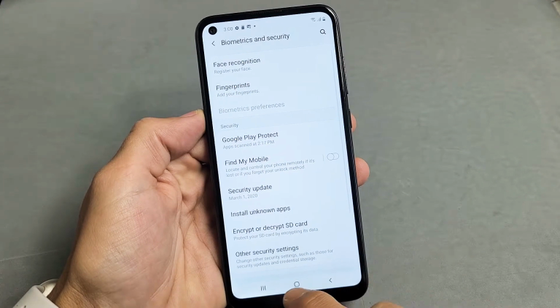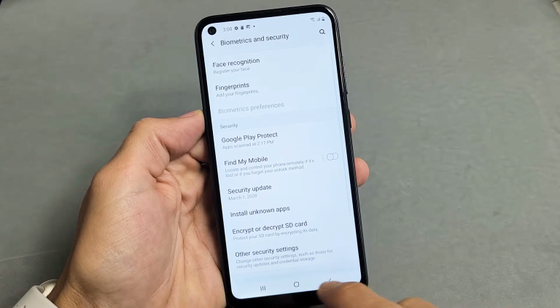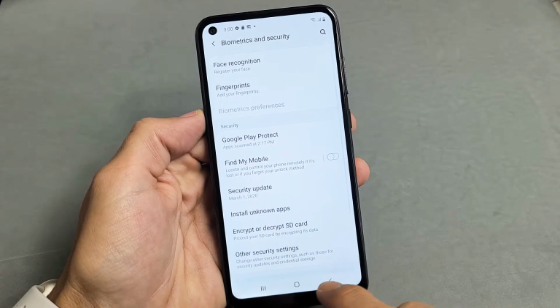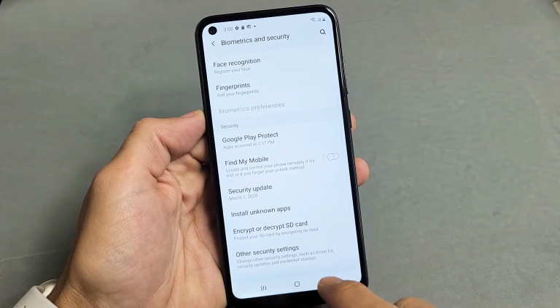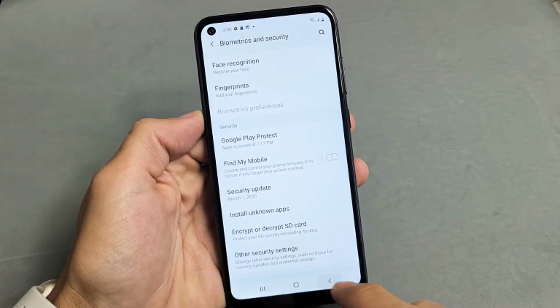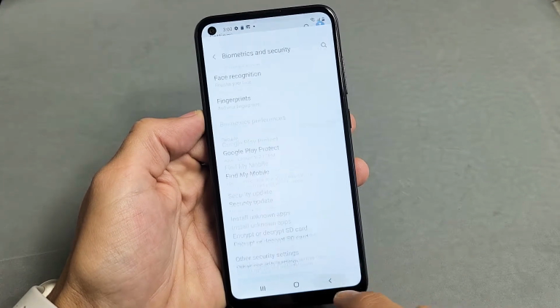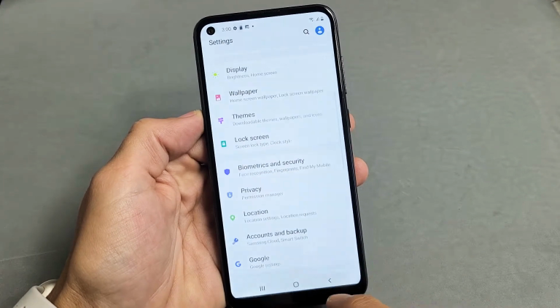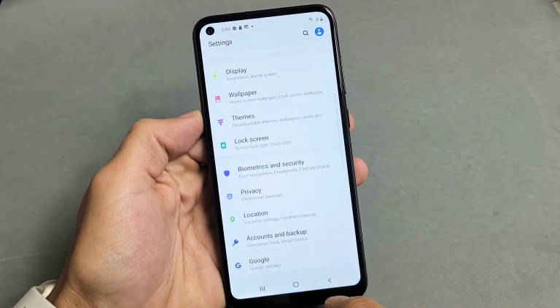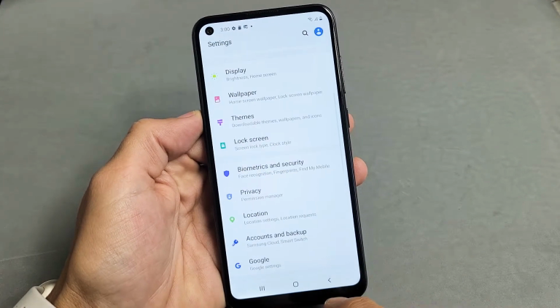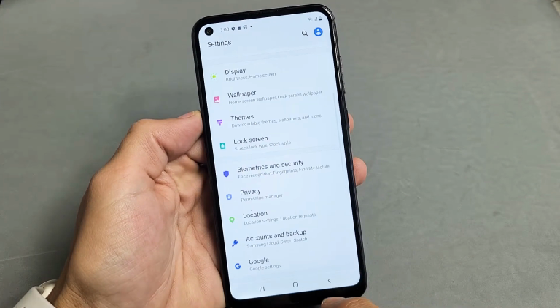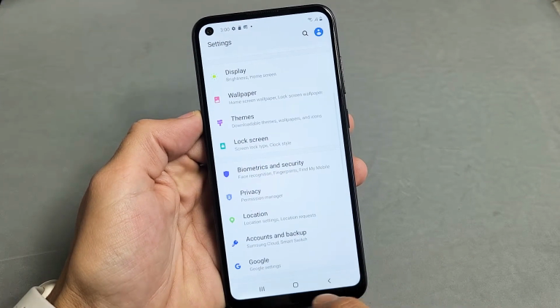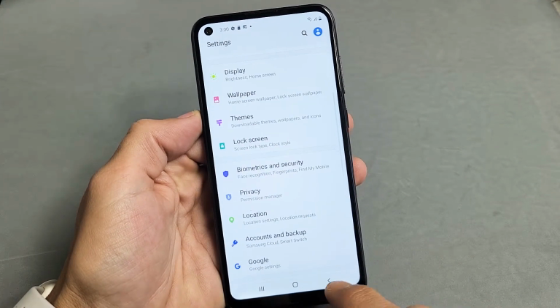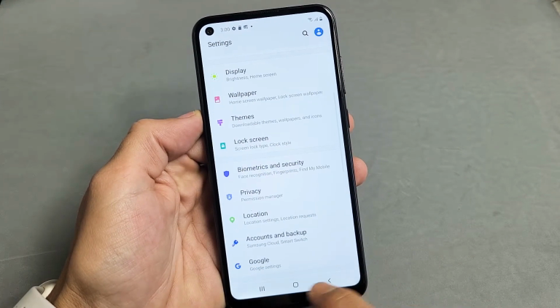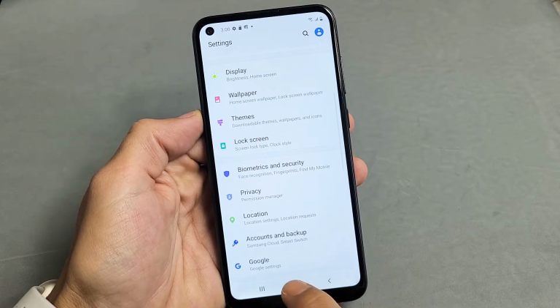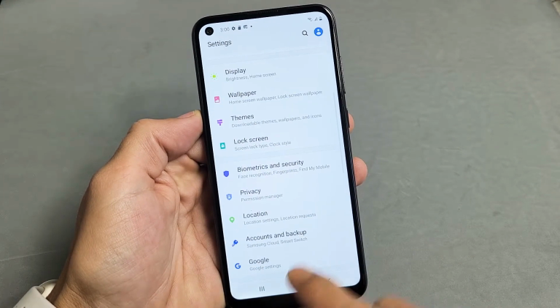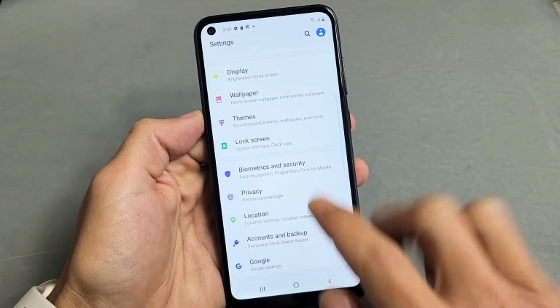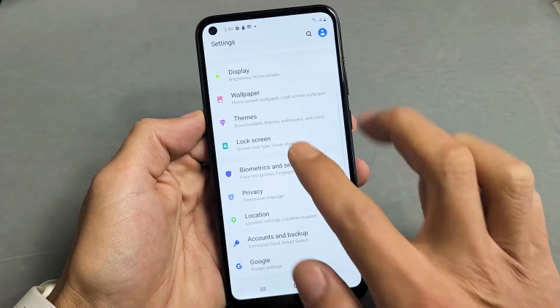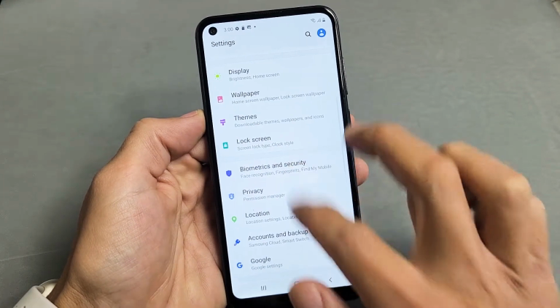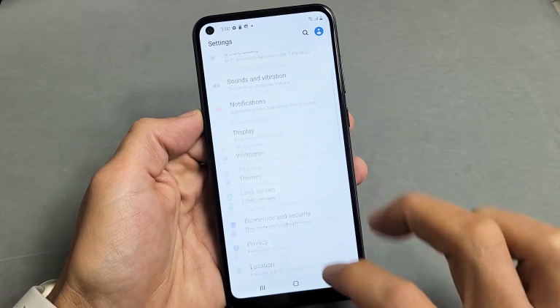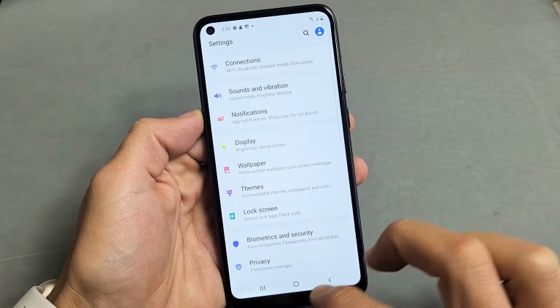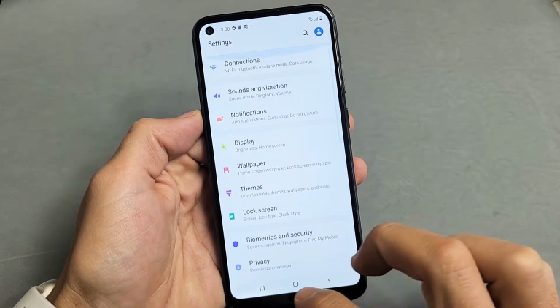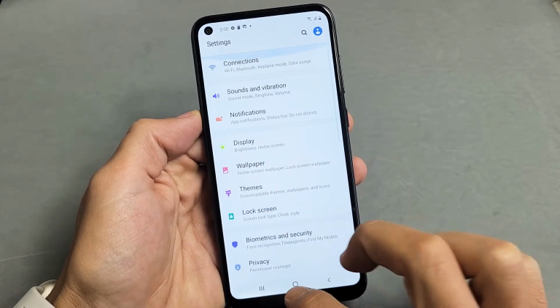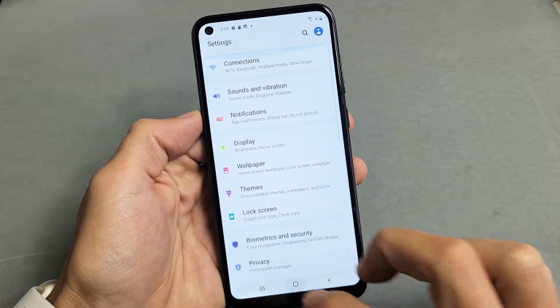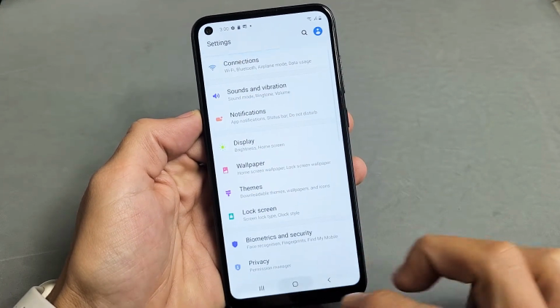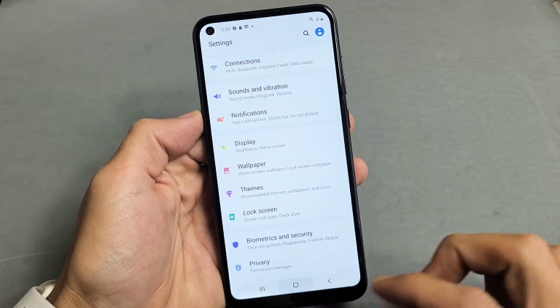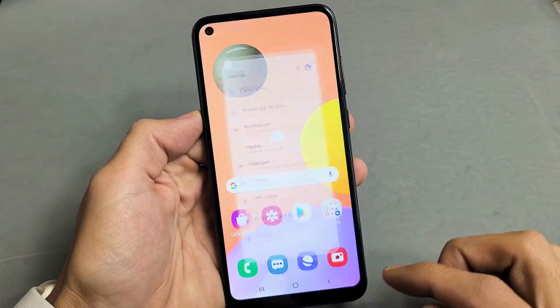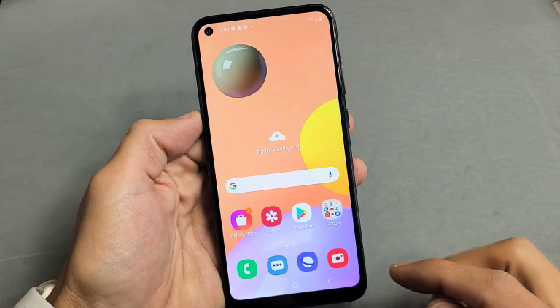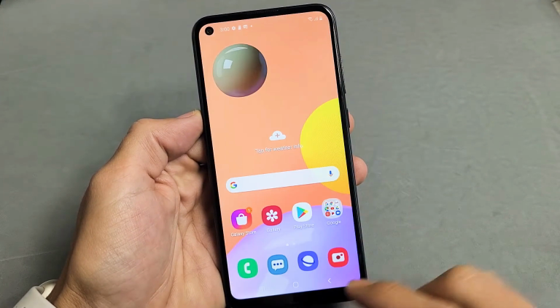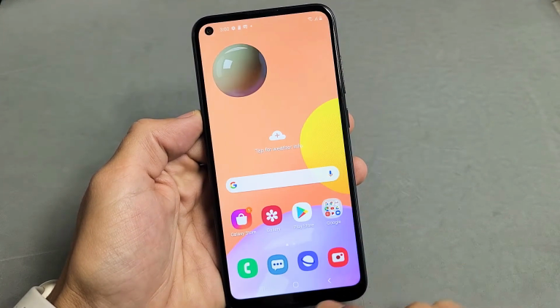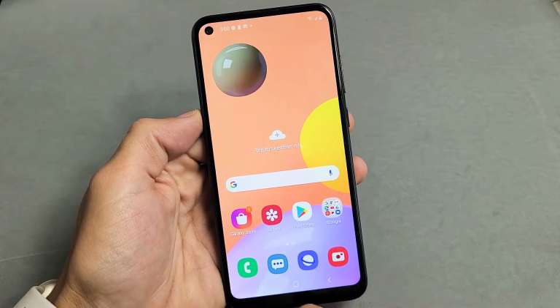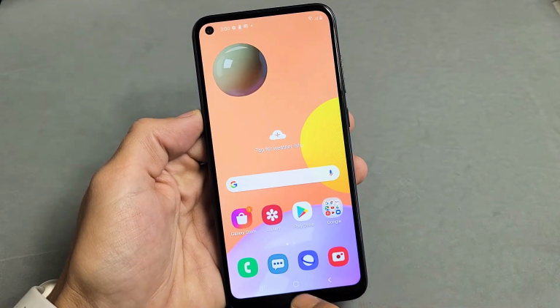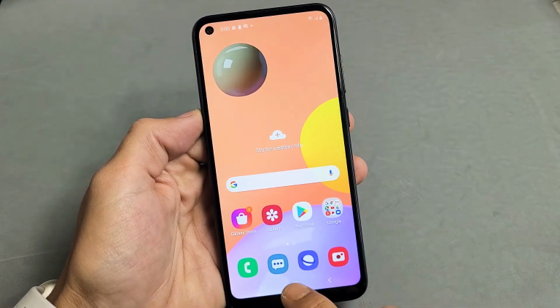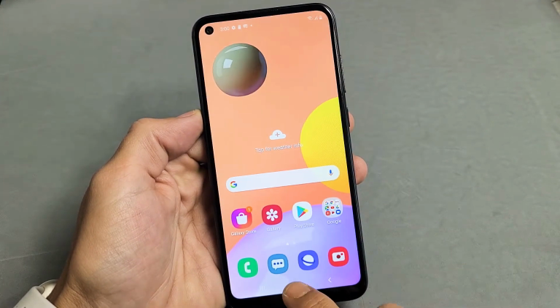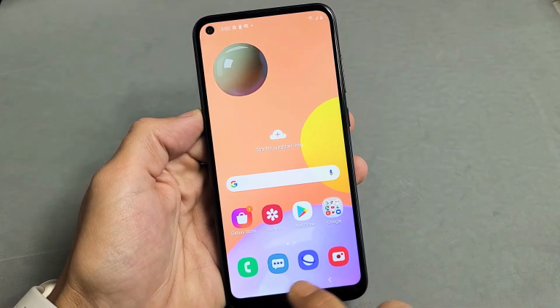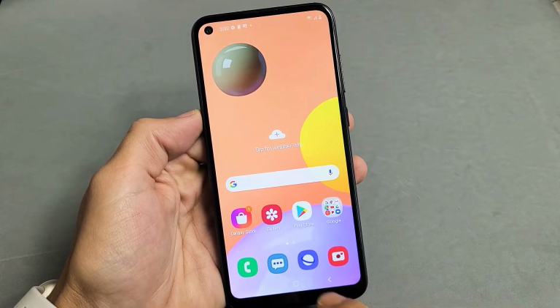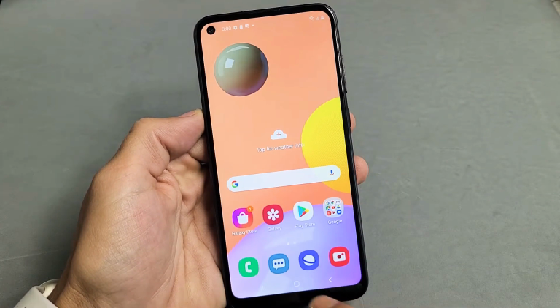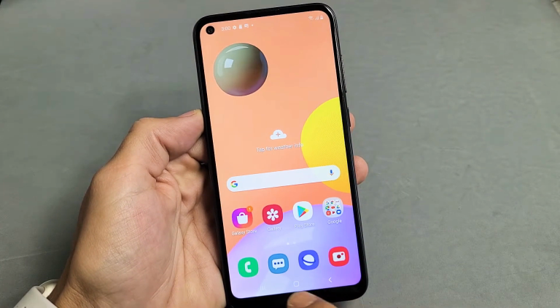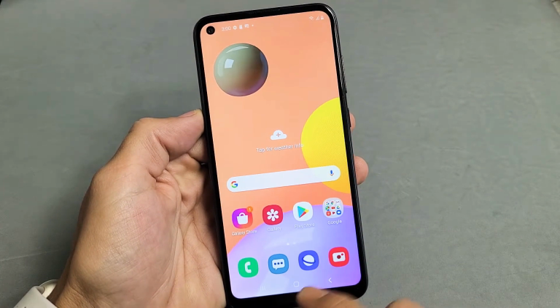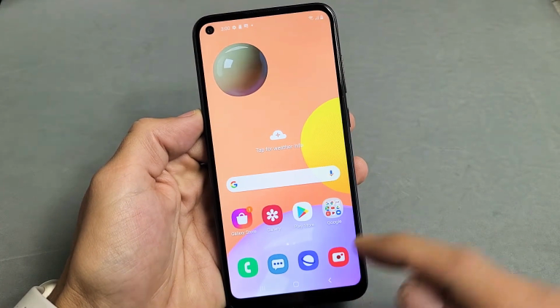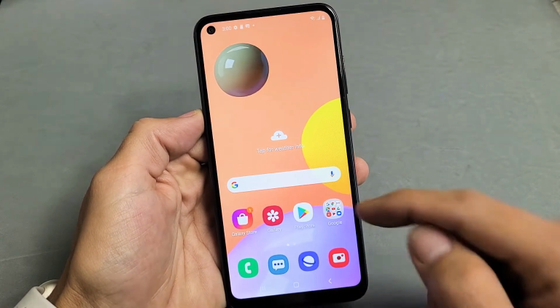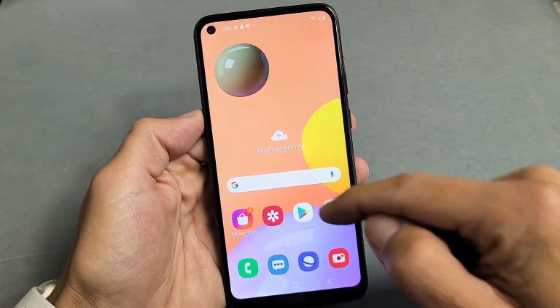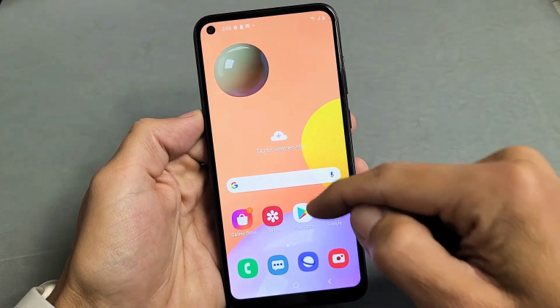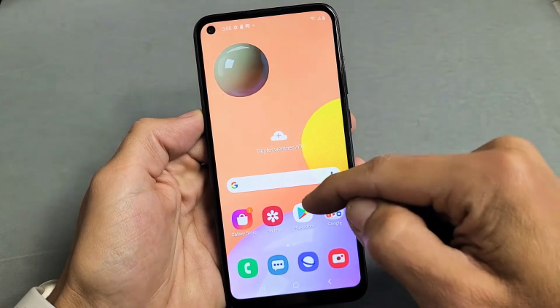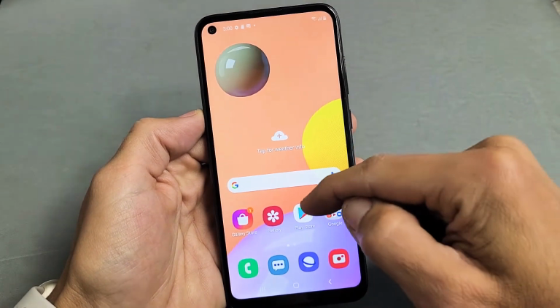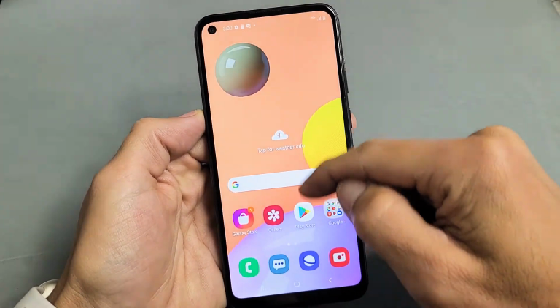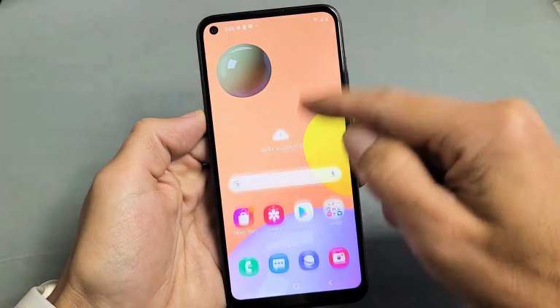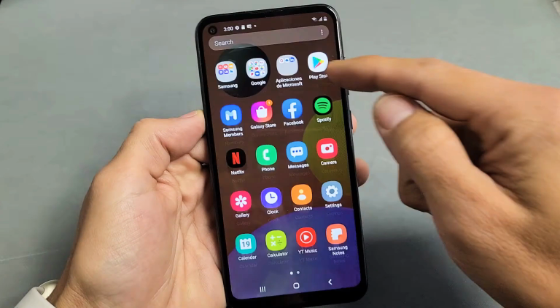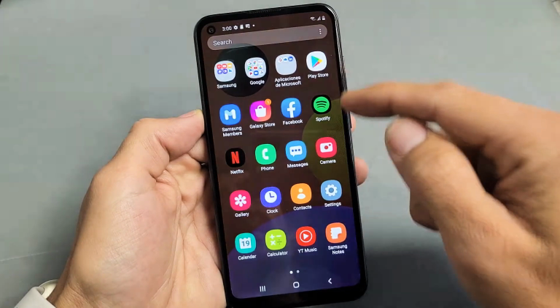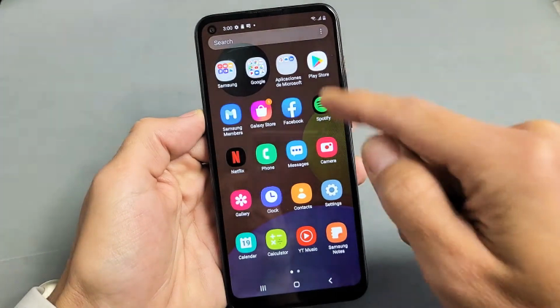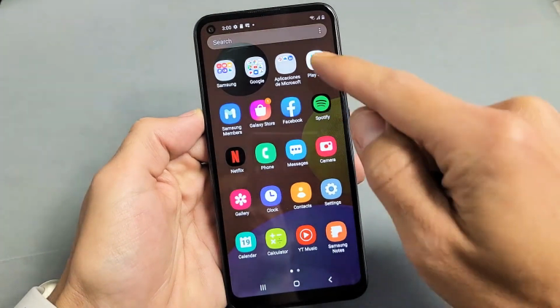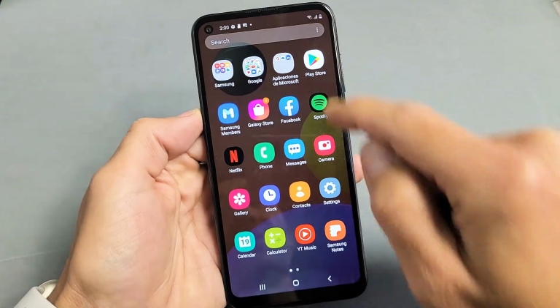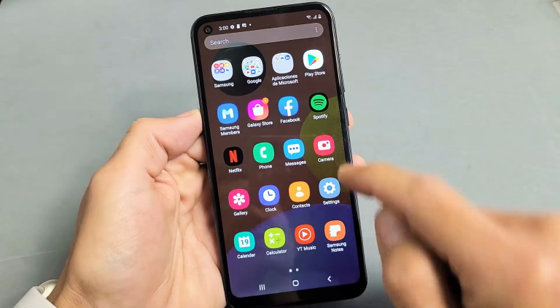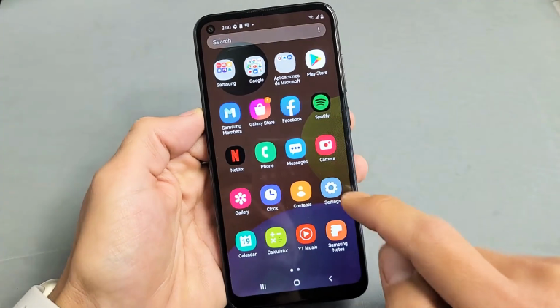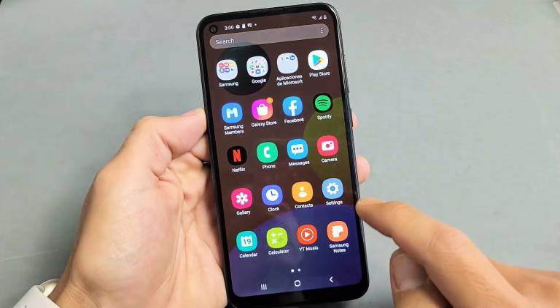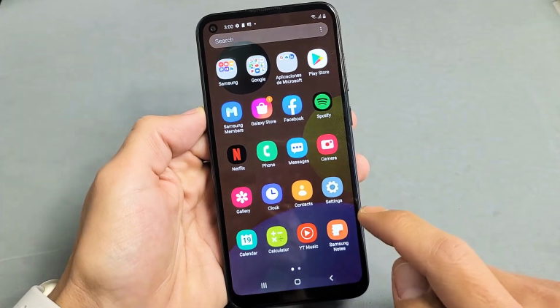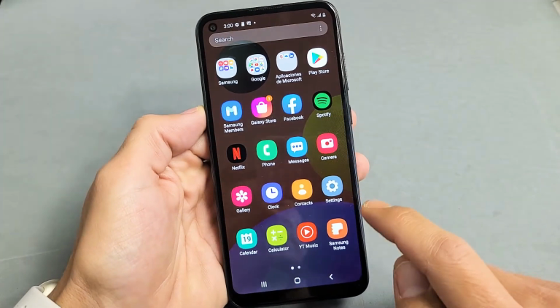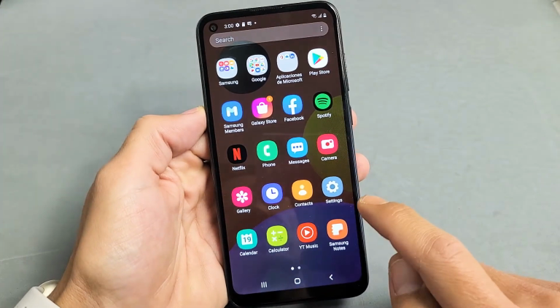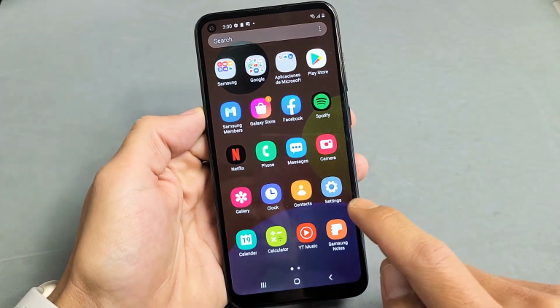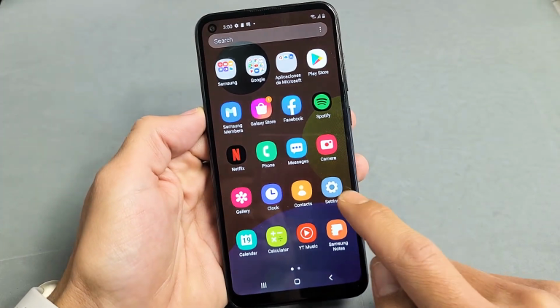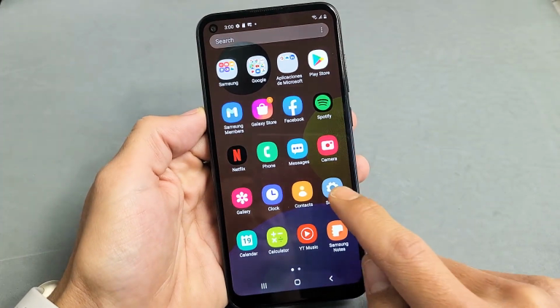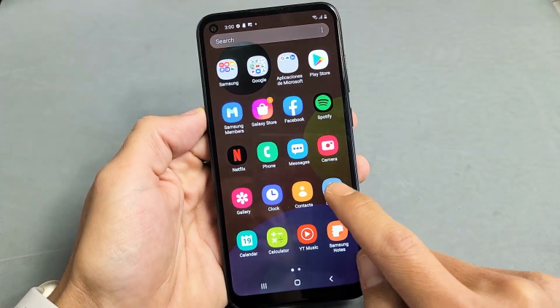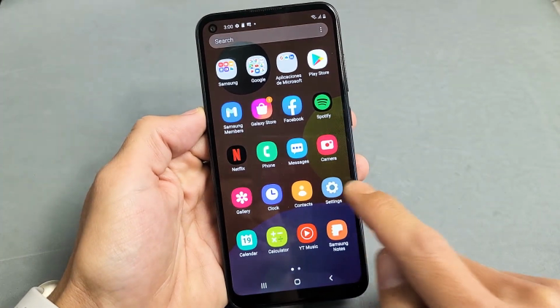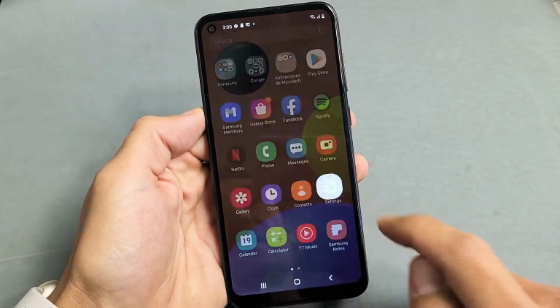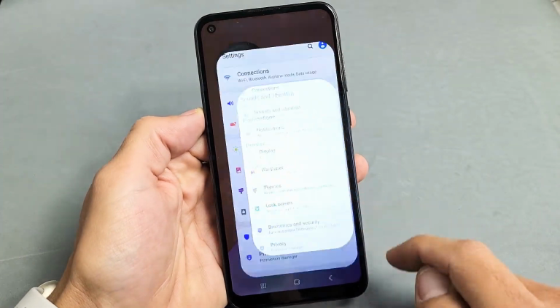So first thing is go ahead and go into your settings. You can click down here and just swipe up. Go directly into your settings.